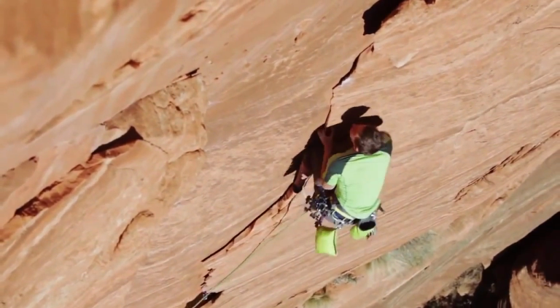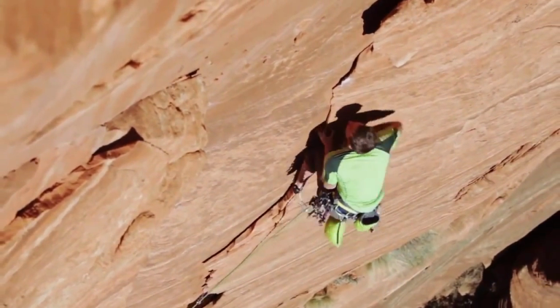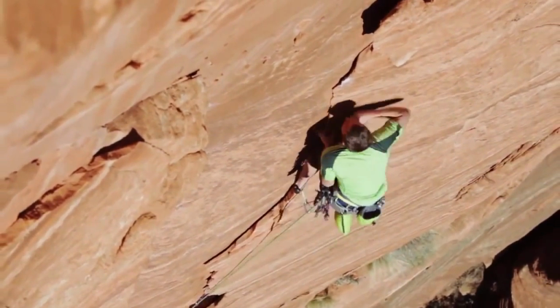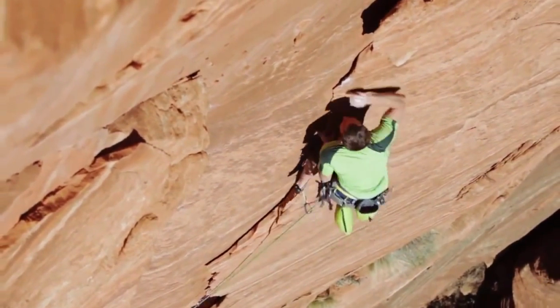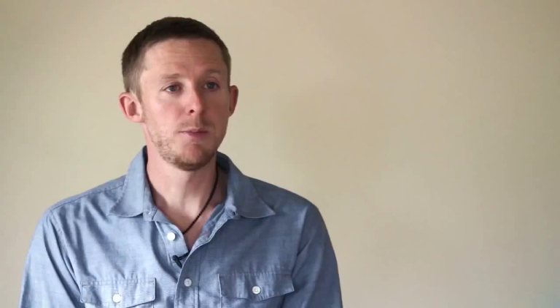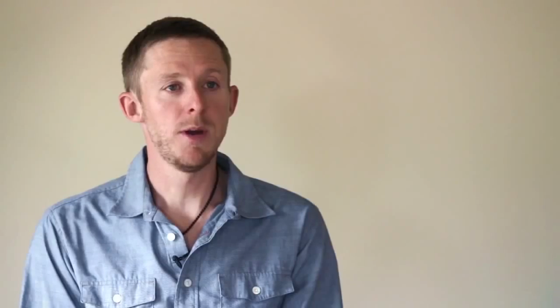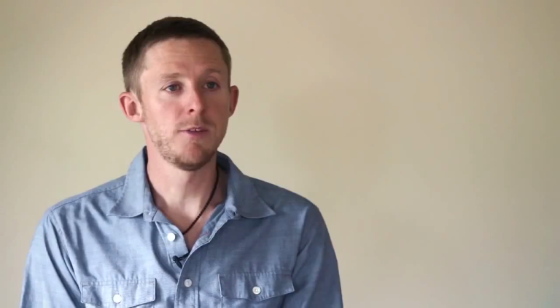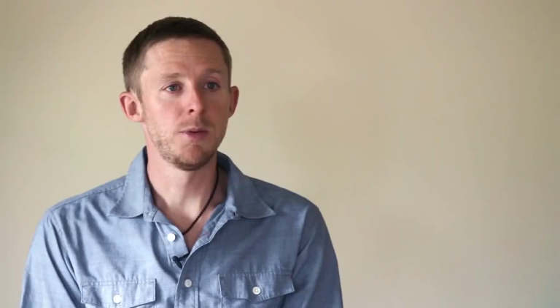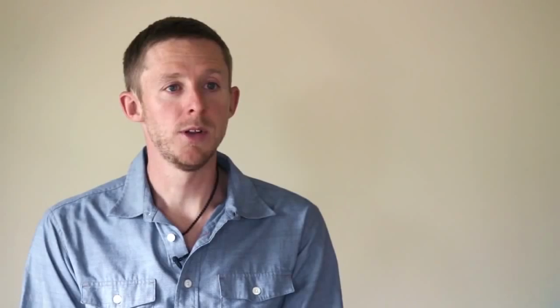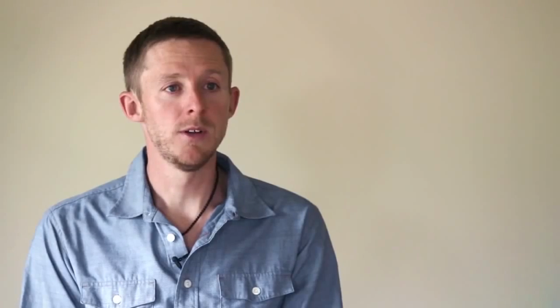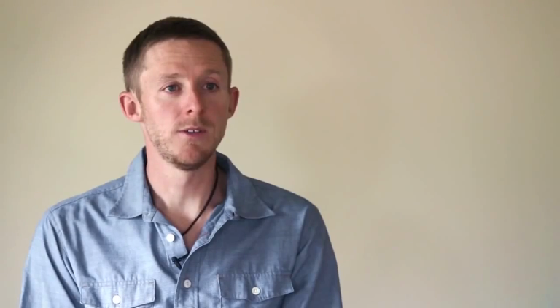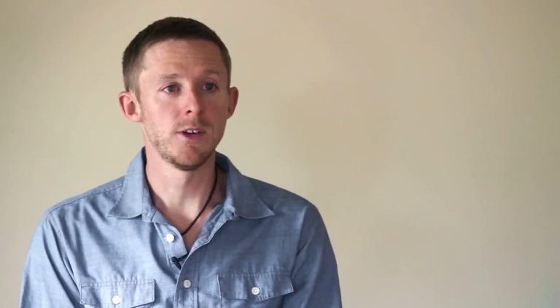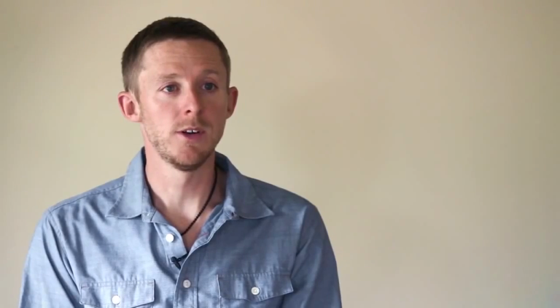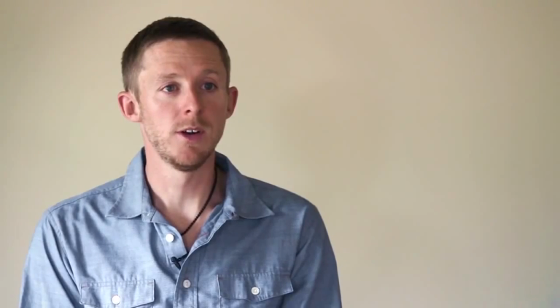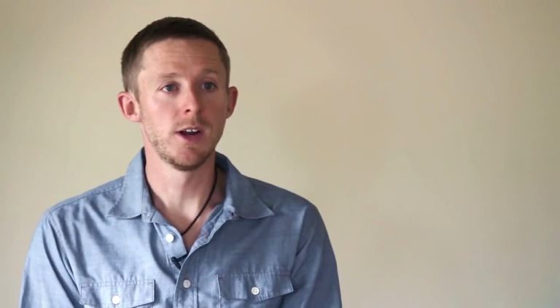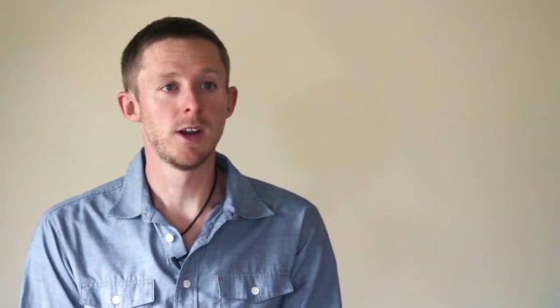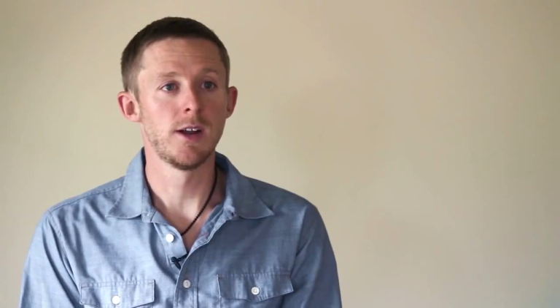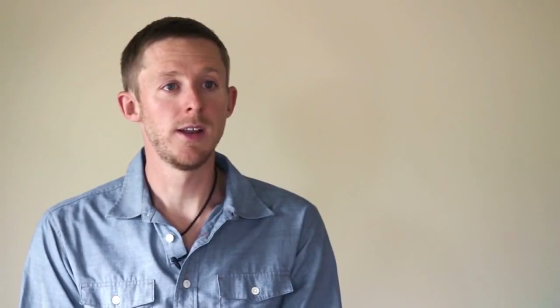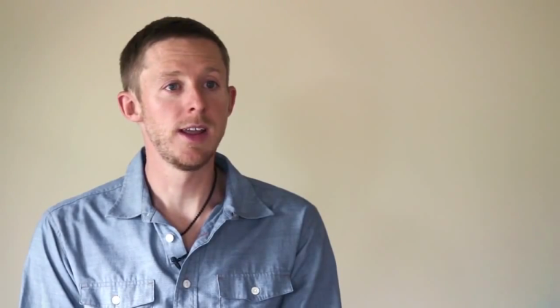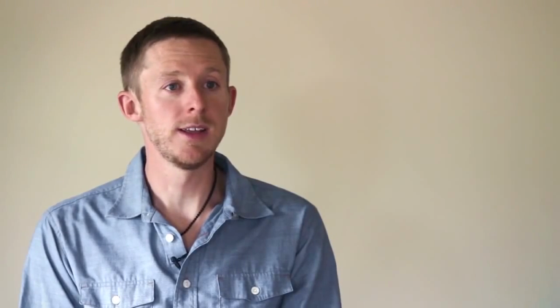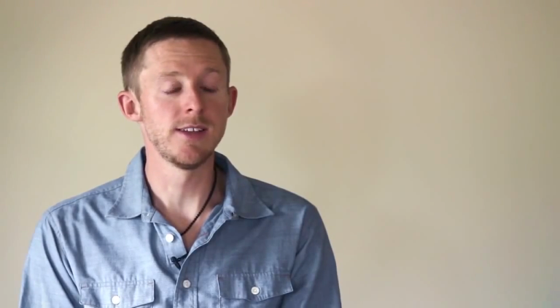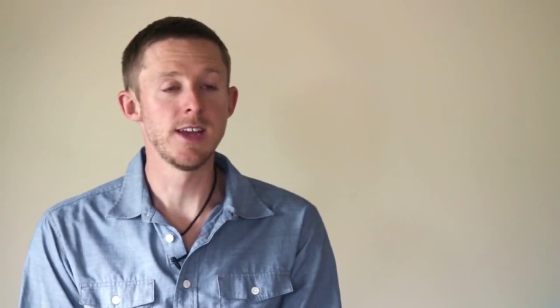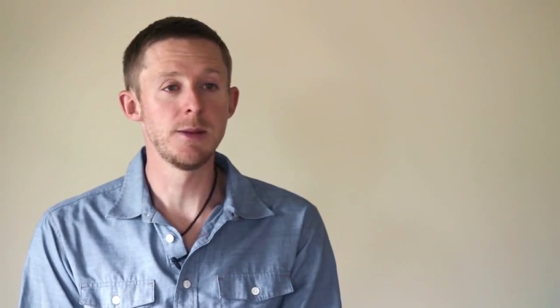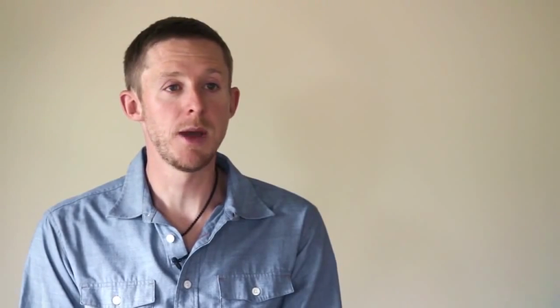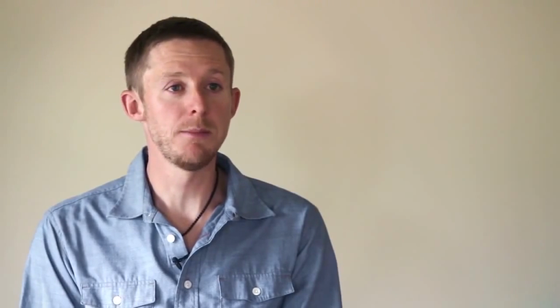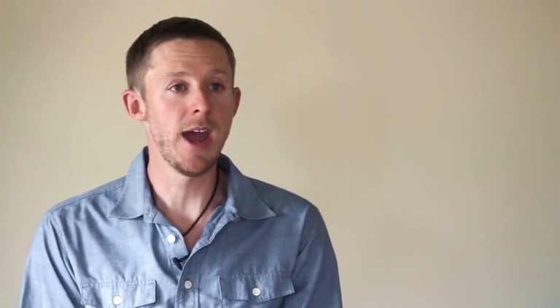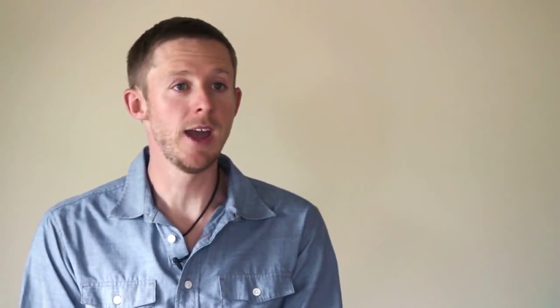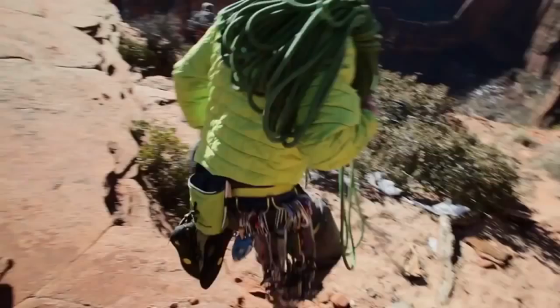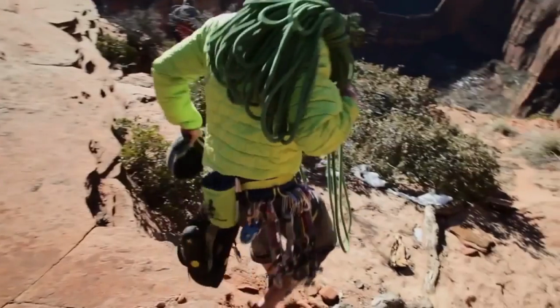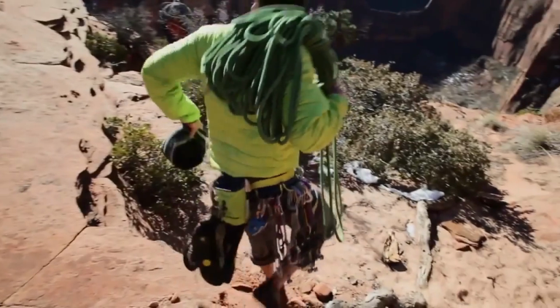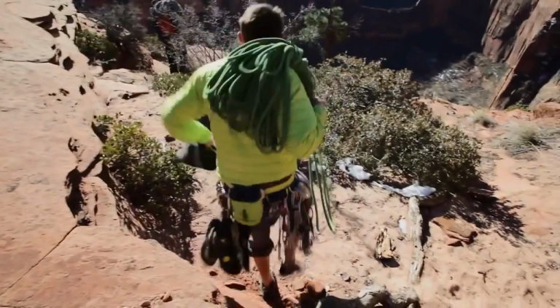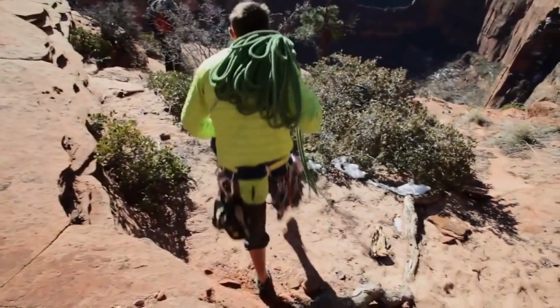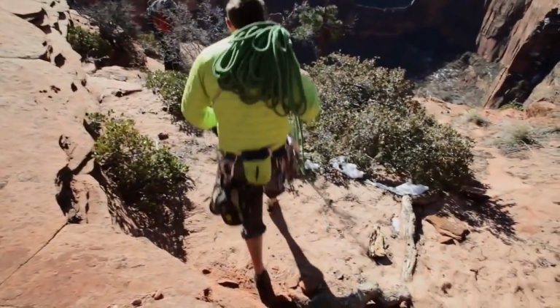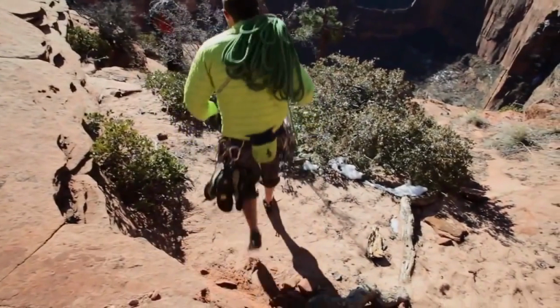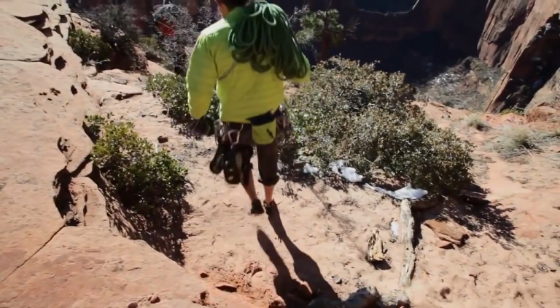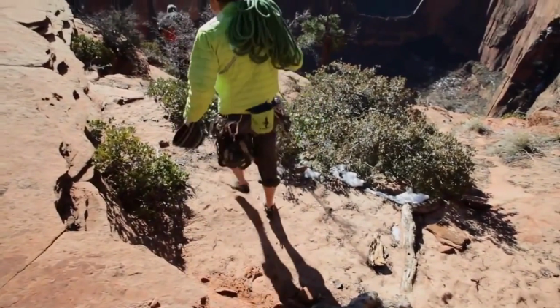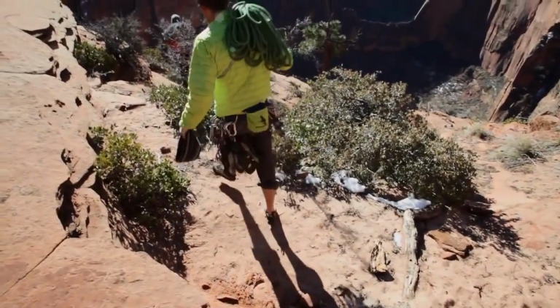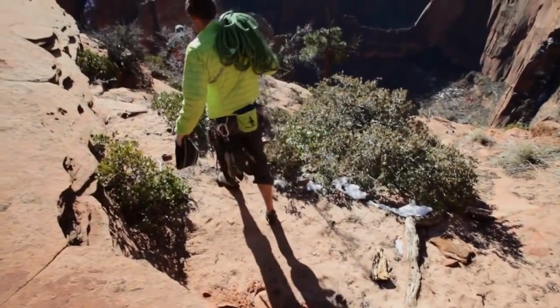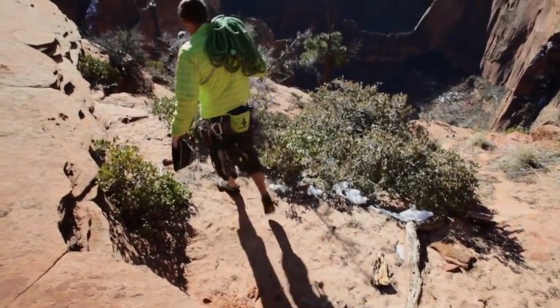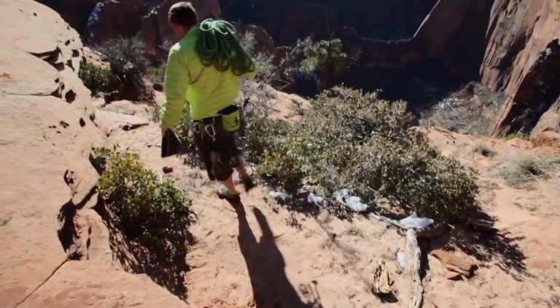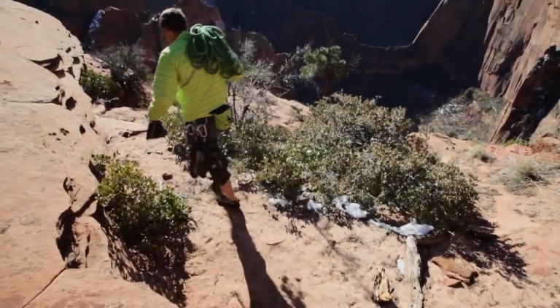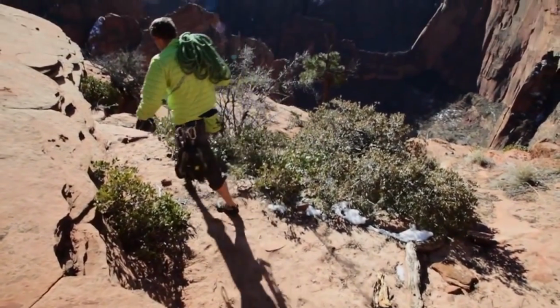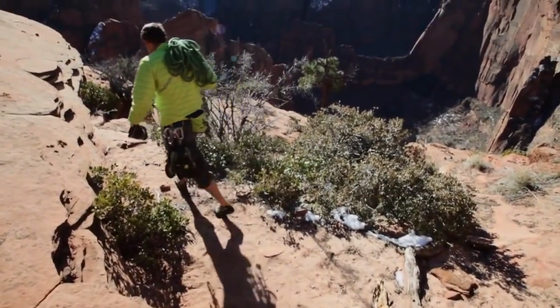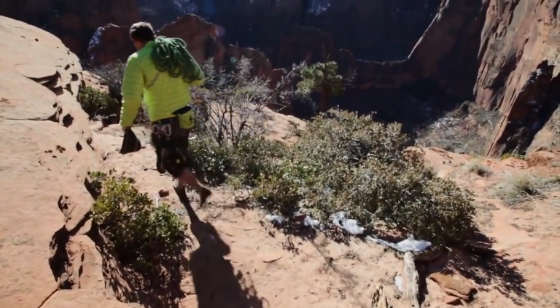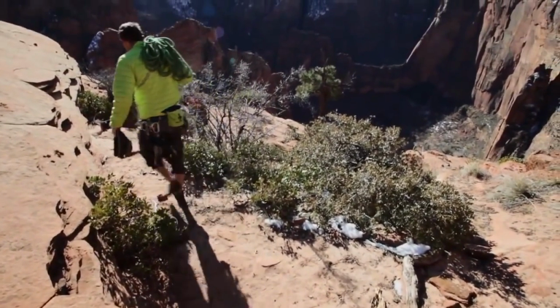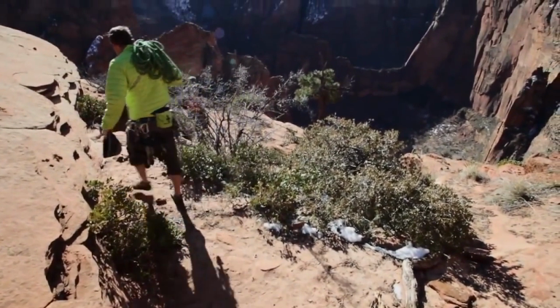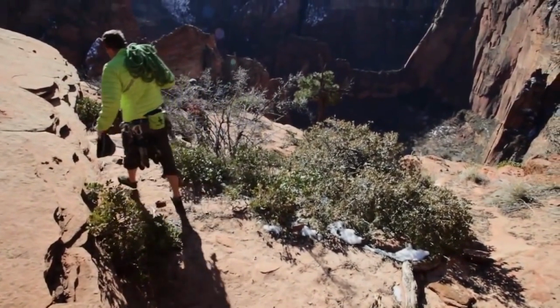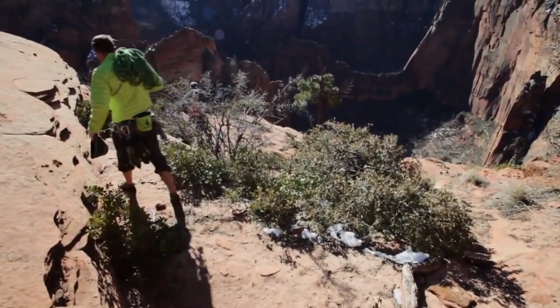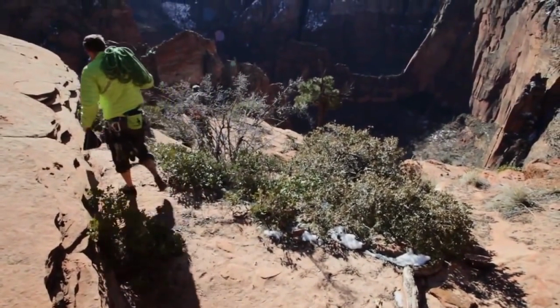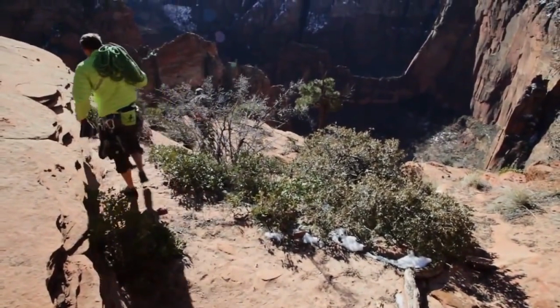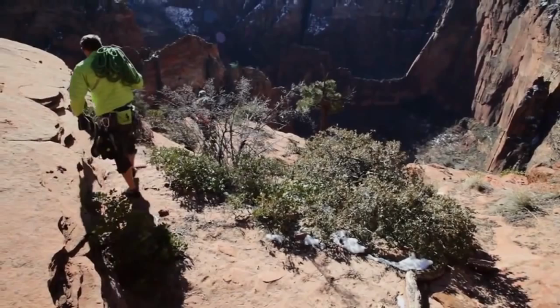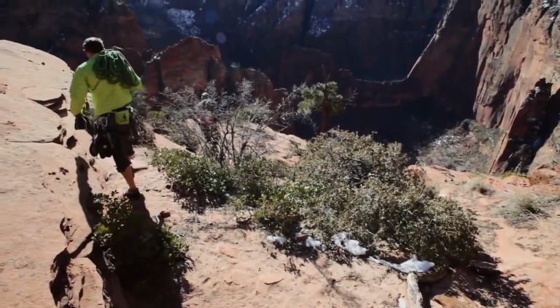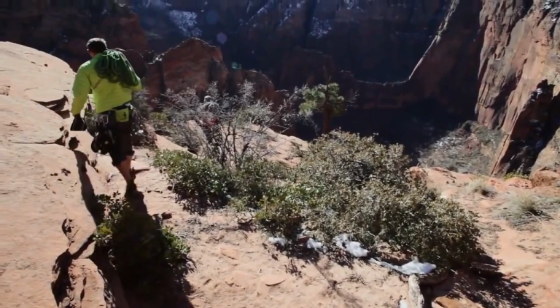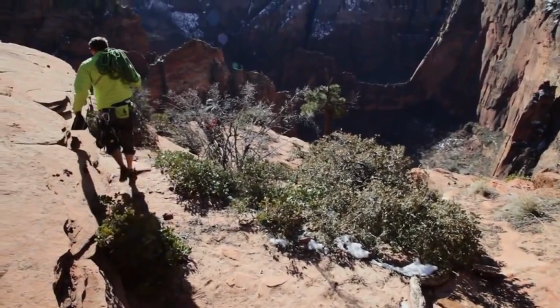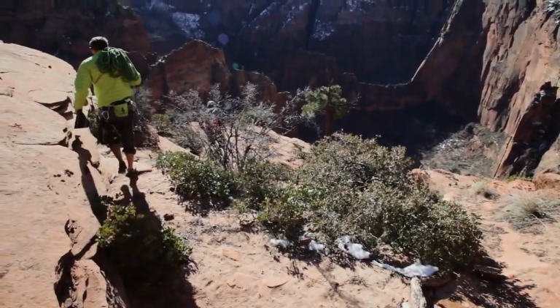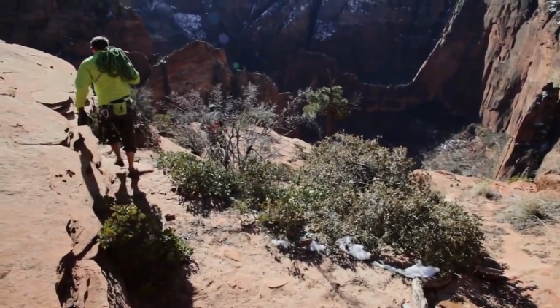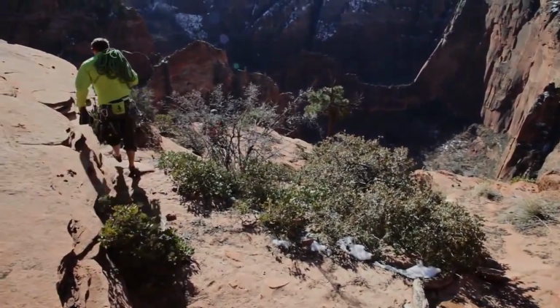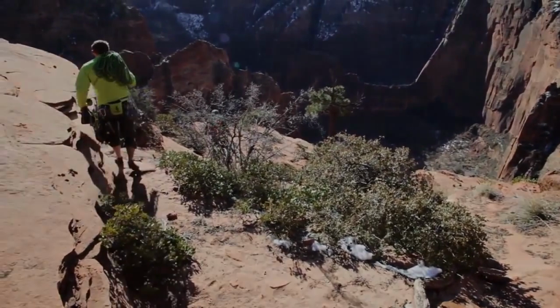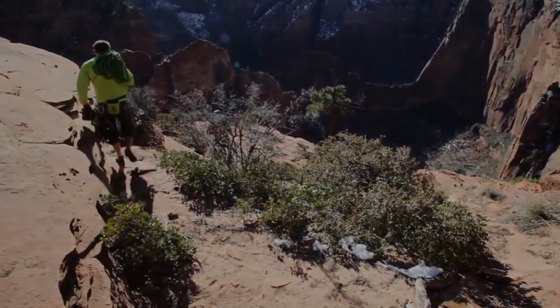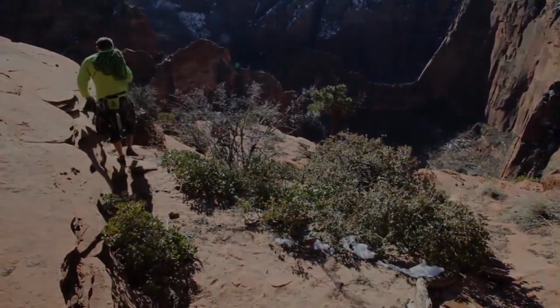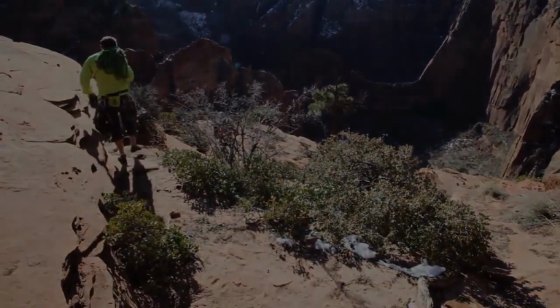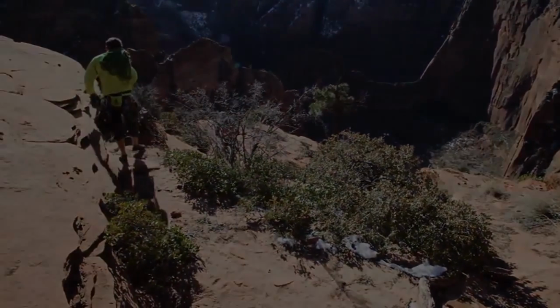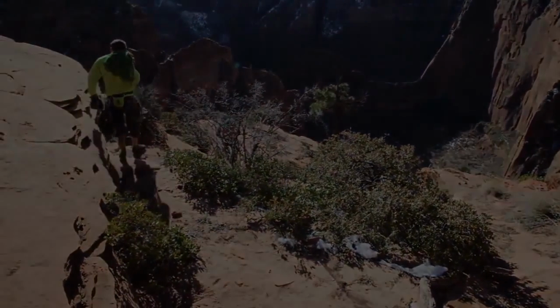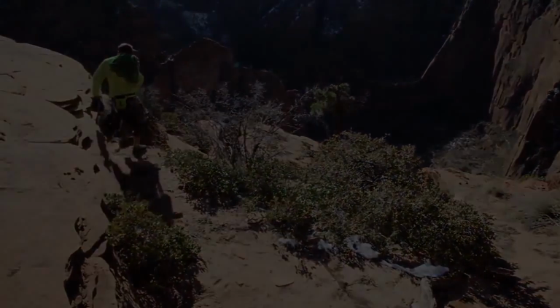The NanoPuff pullover is in my bag because it's simple, it's lightweight, and works for 90% of the climbing that I do.